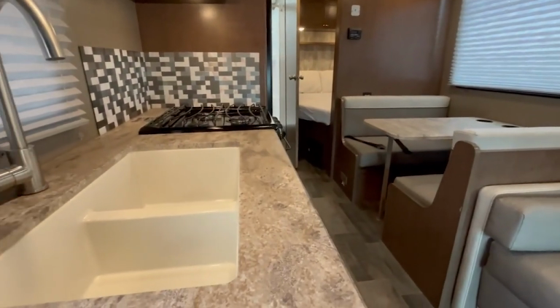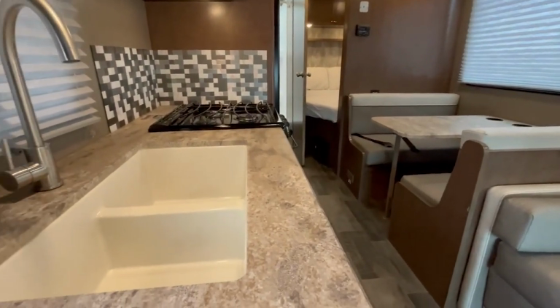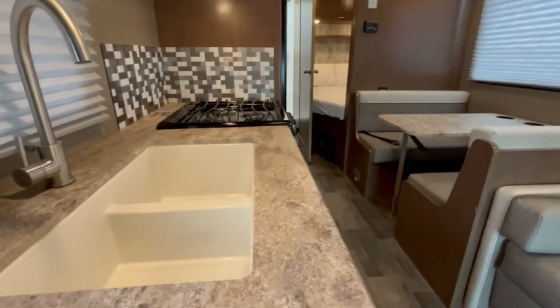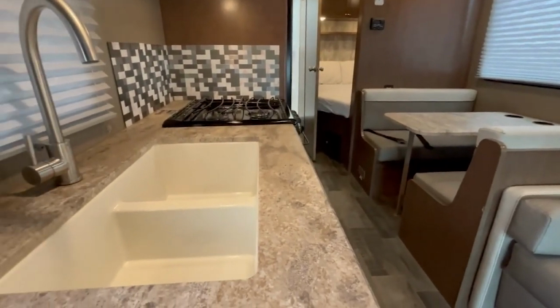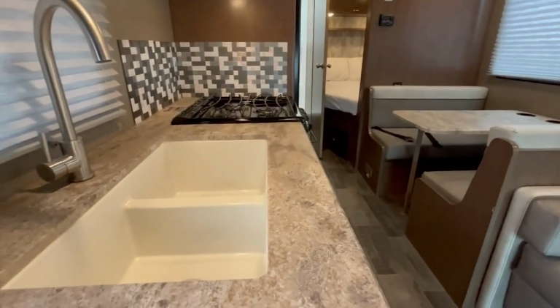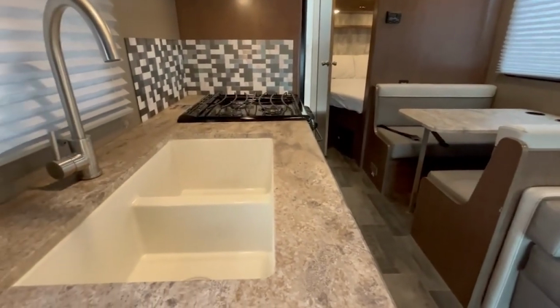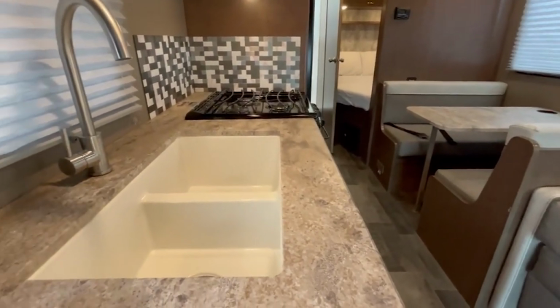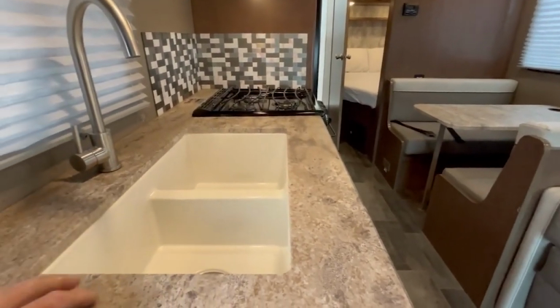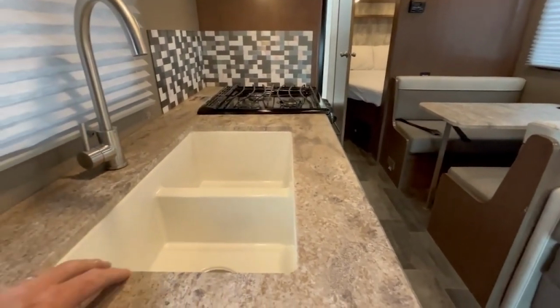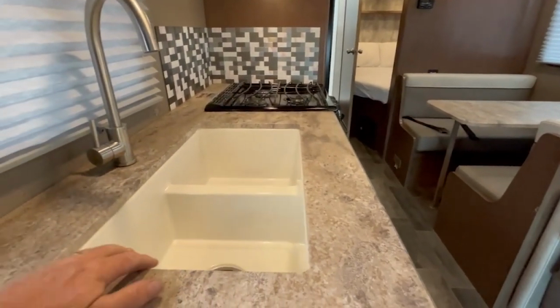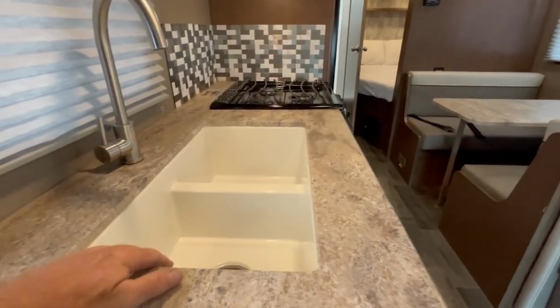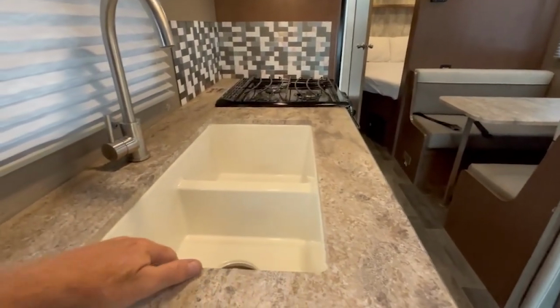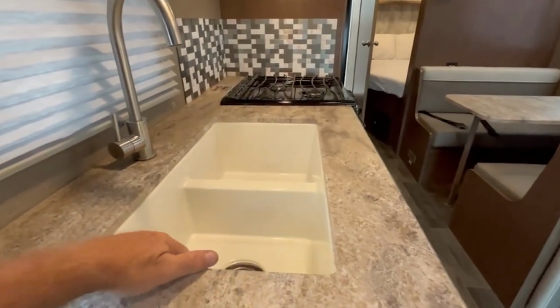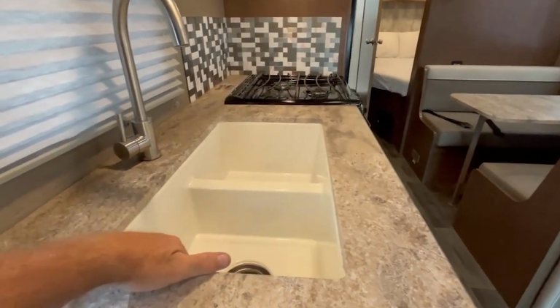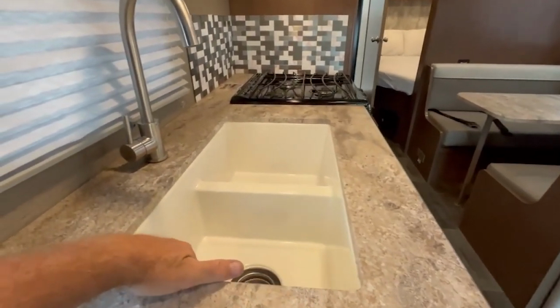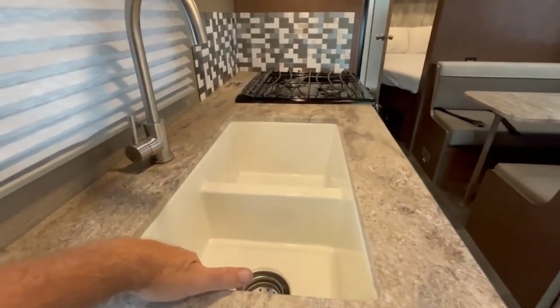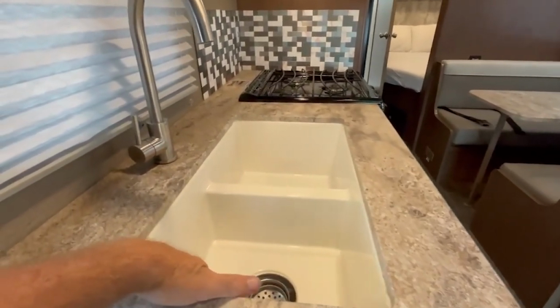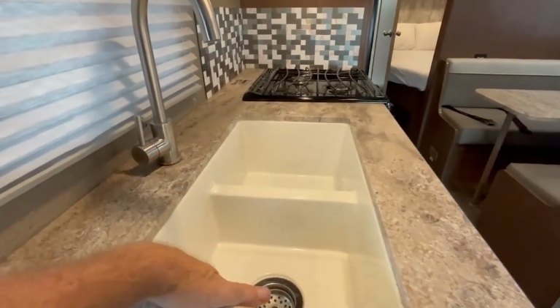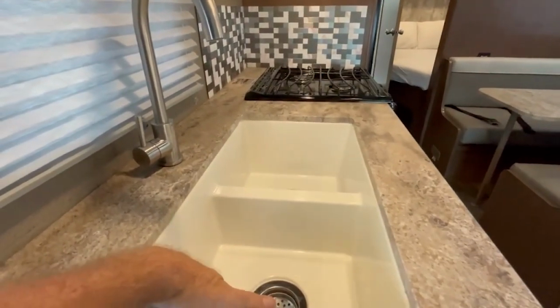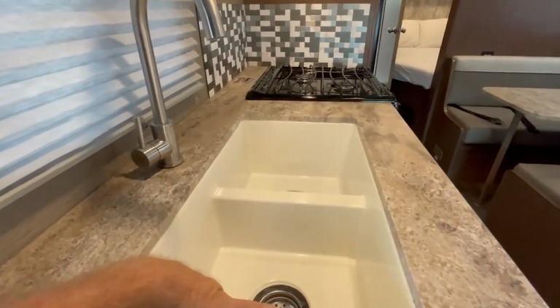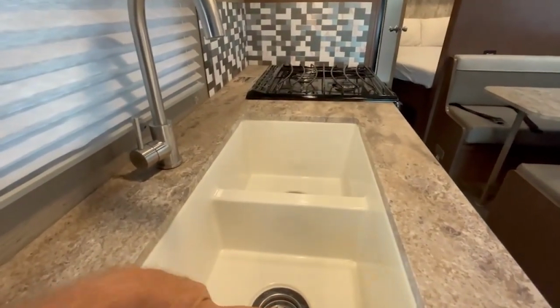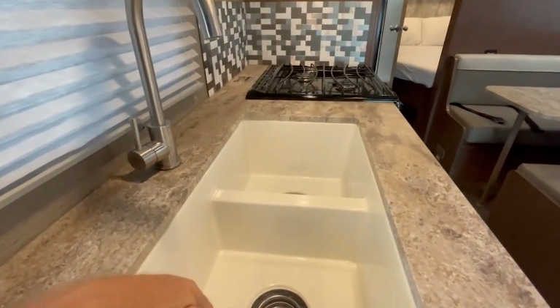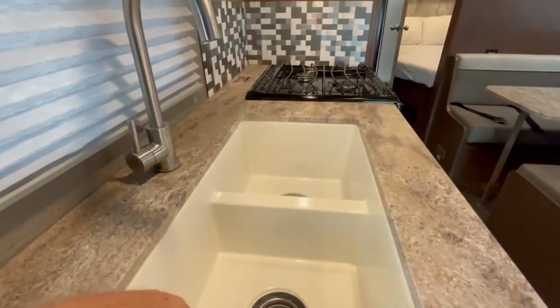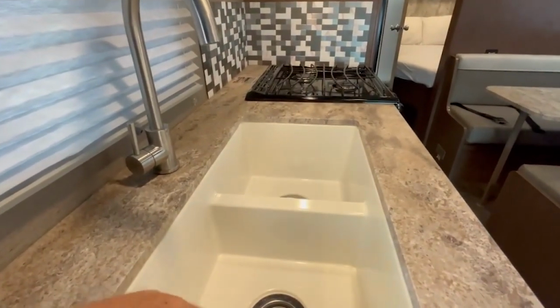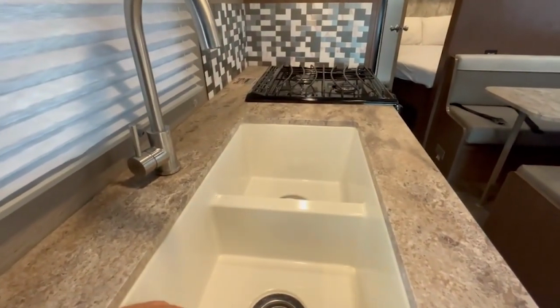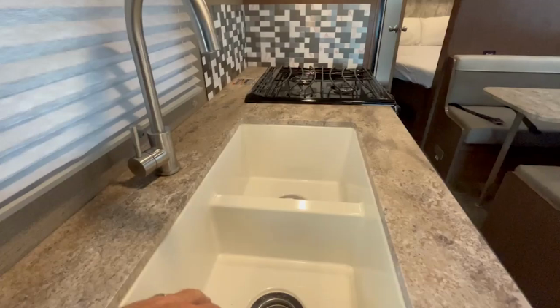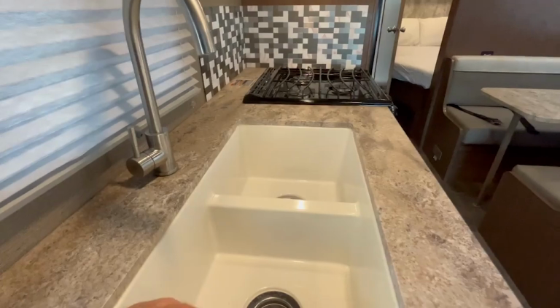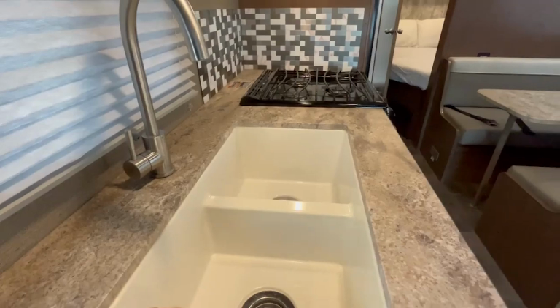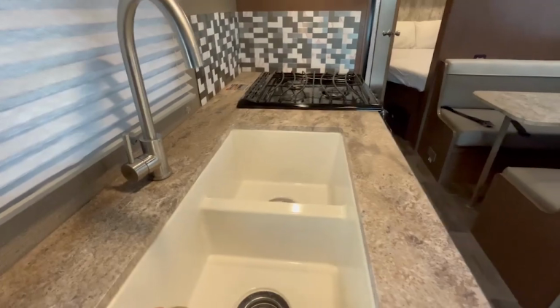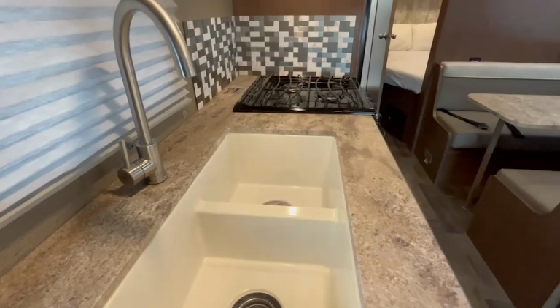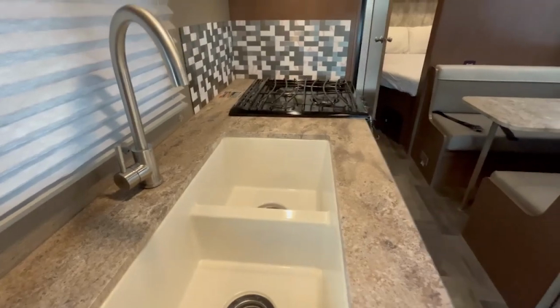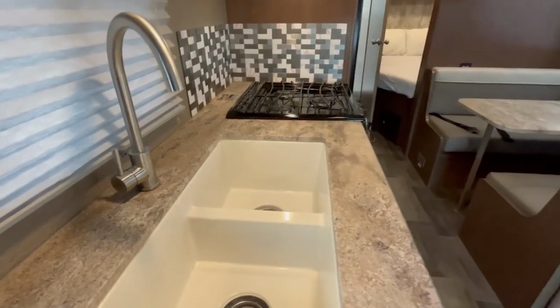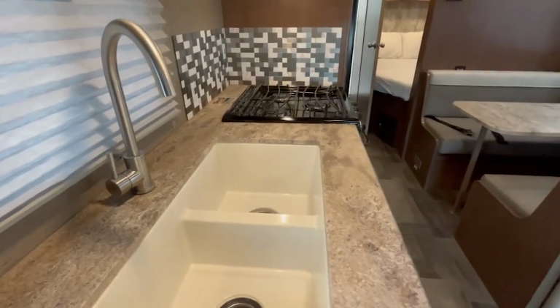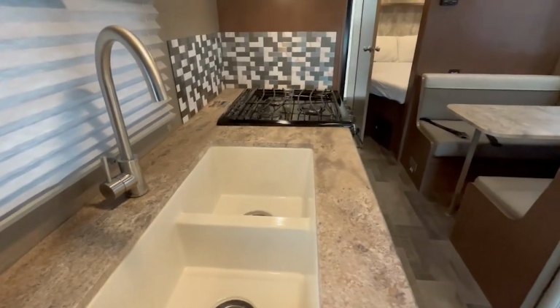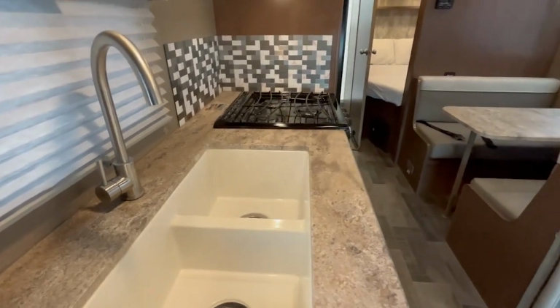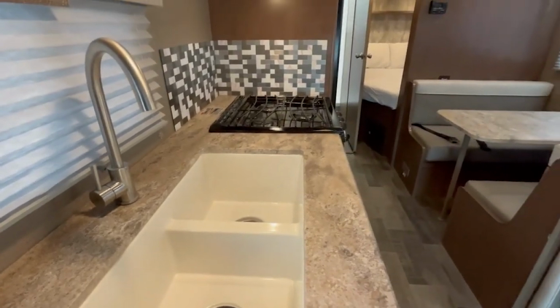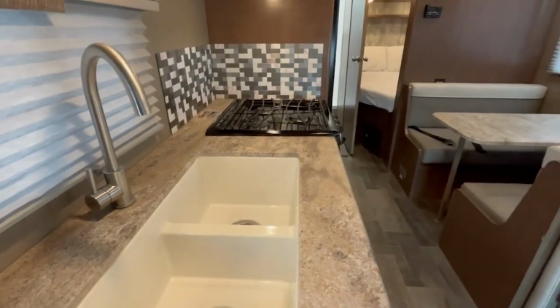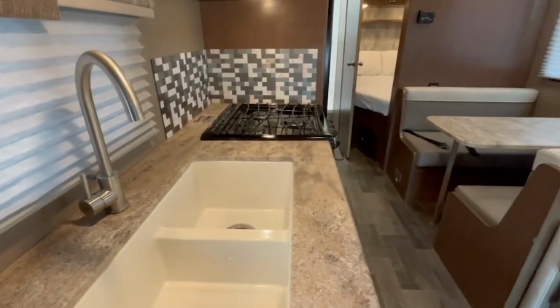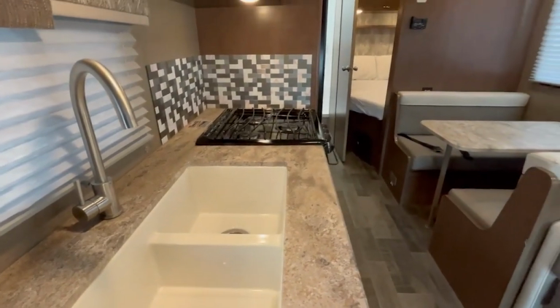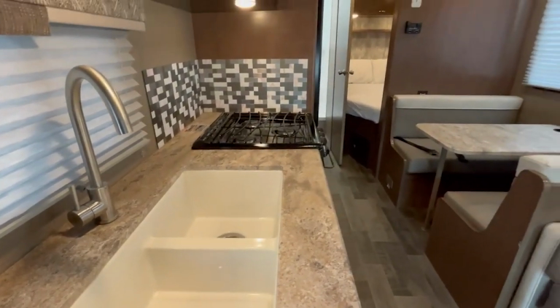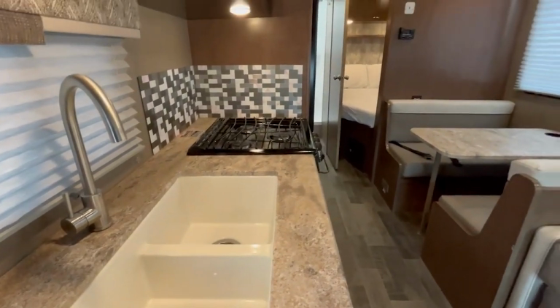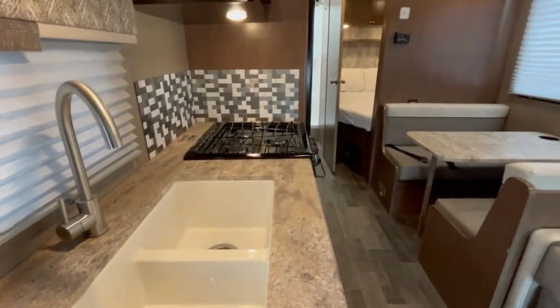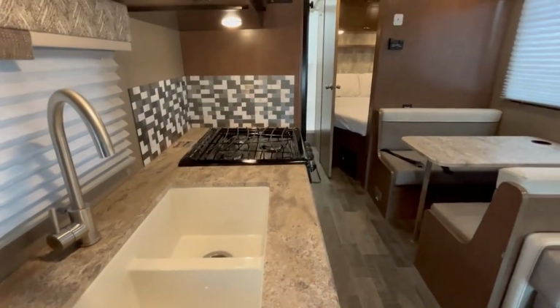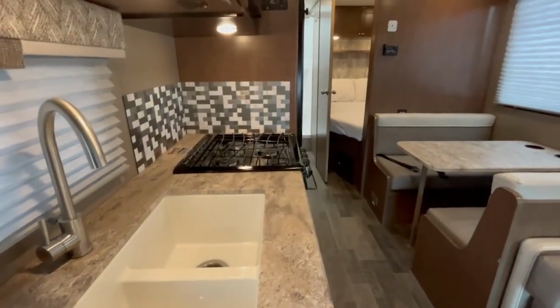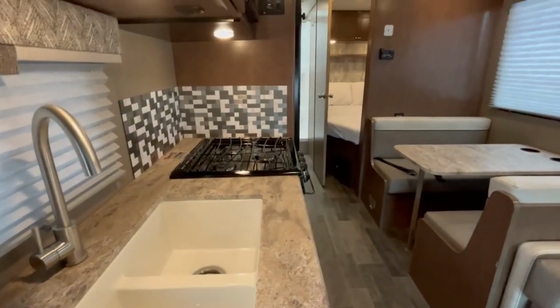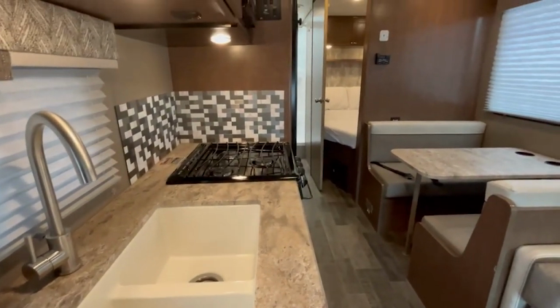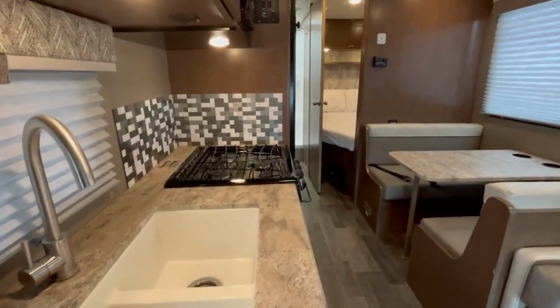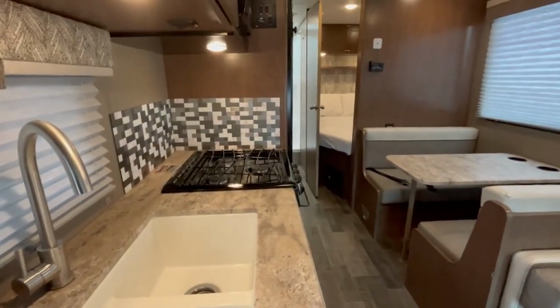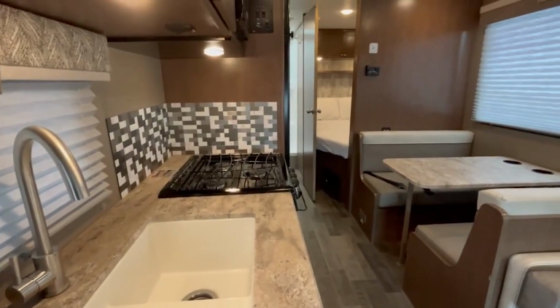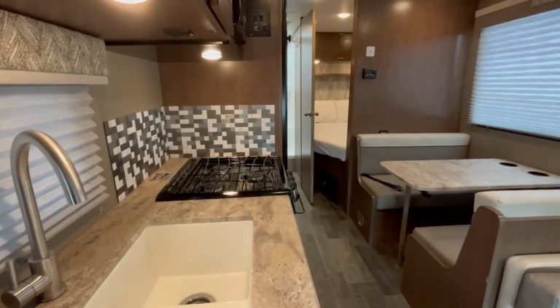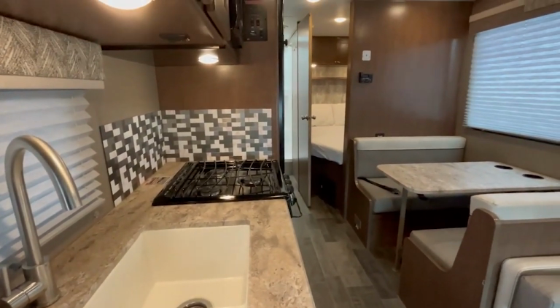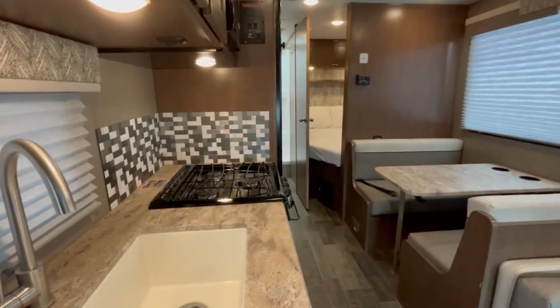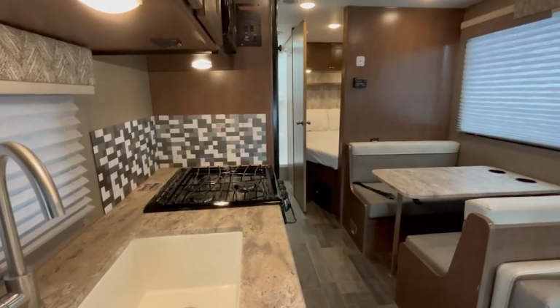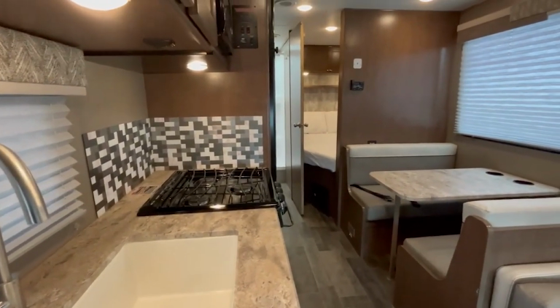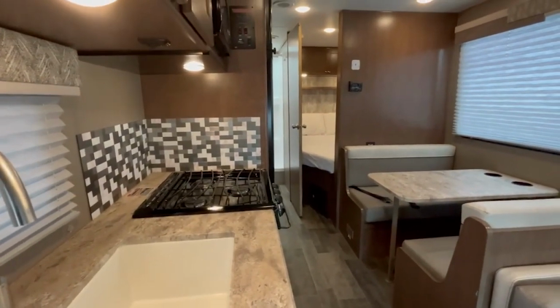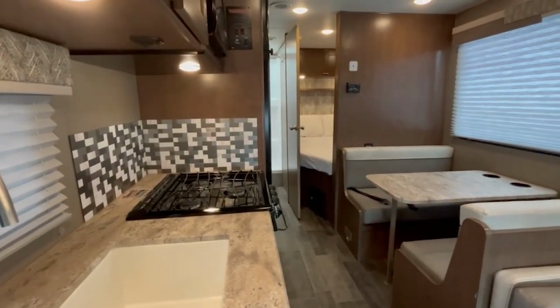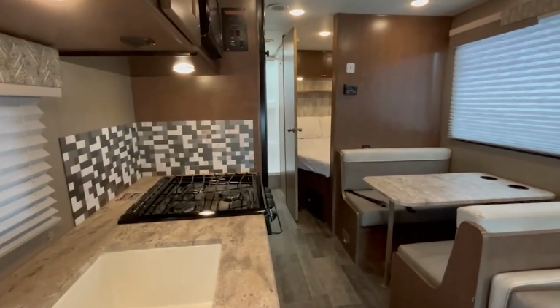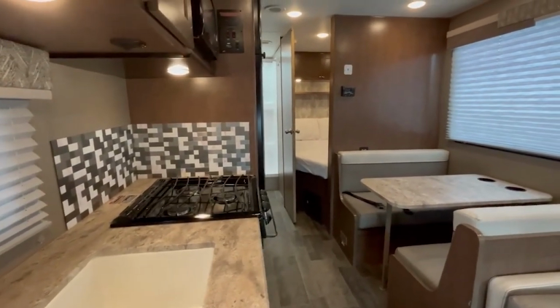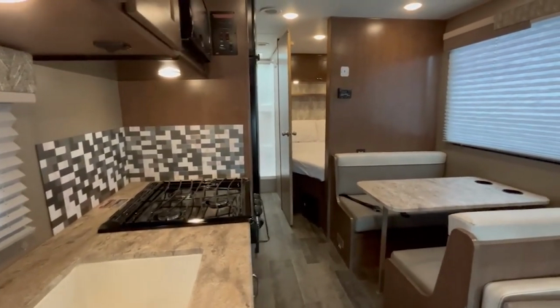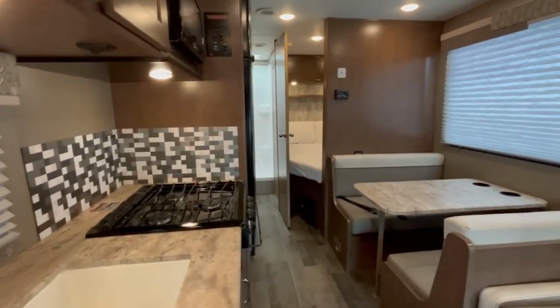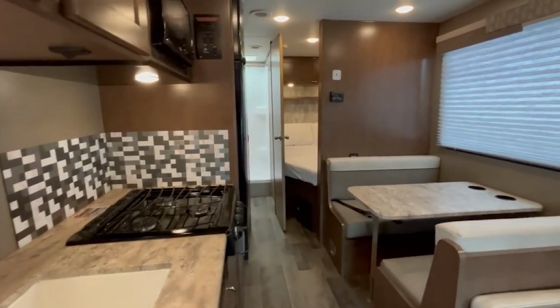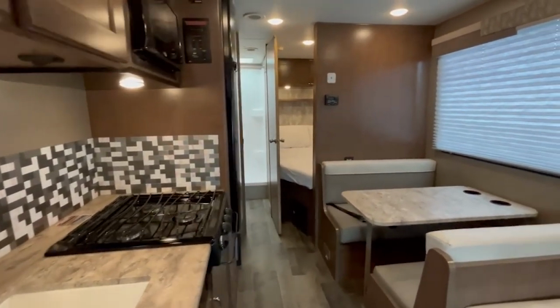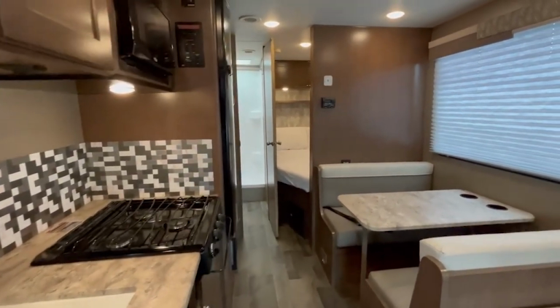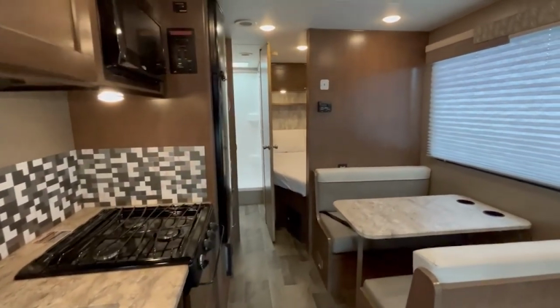And if you notice, look at how deep the sinks are. I love these sinks. Winnebago makes a beautiful vehicle — nice decor, nice design.